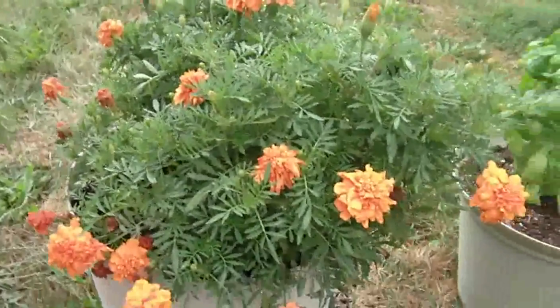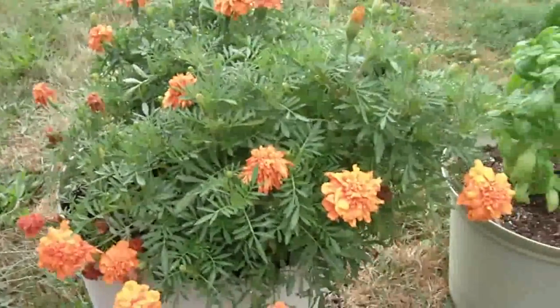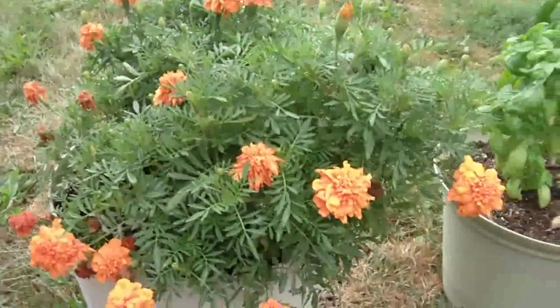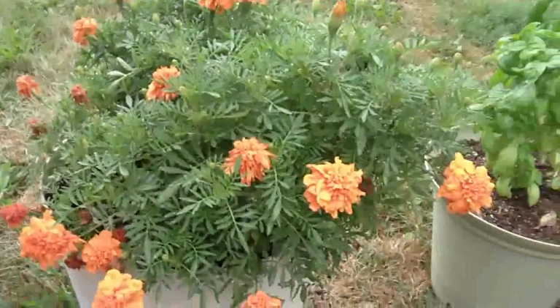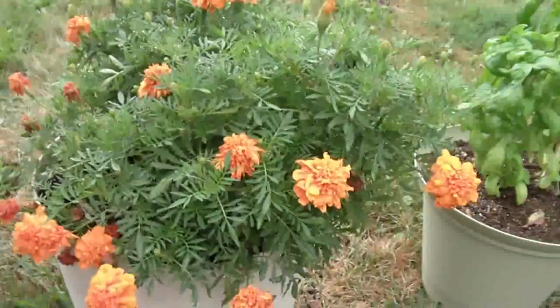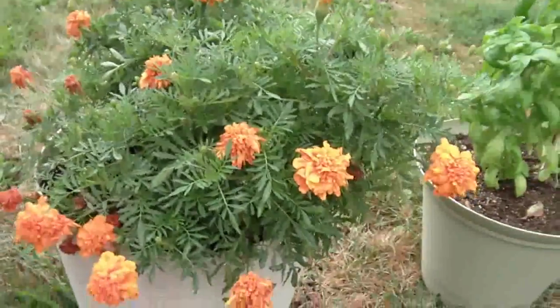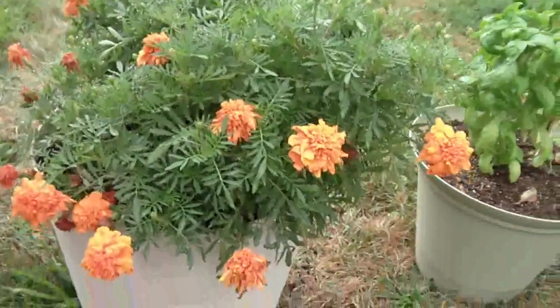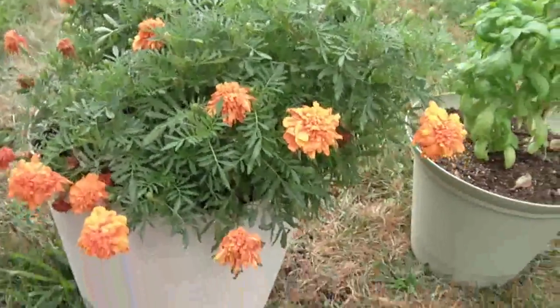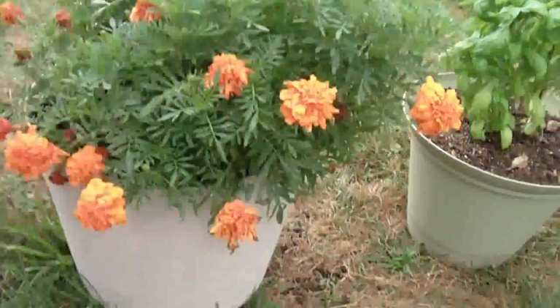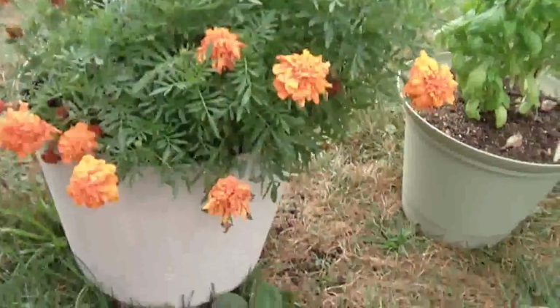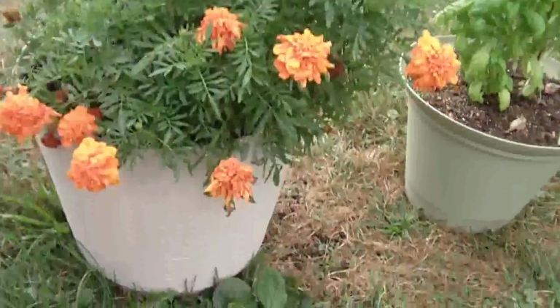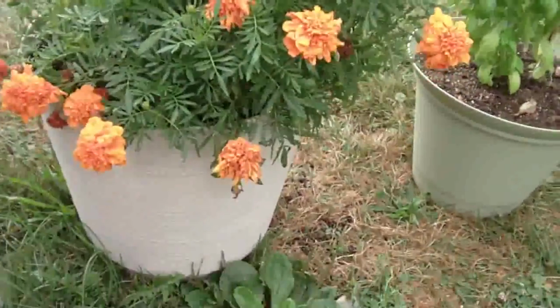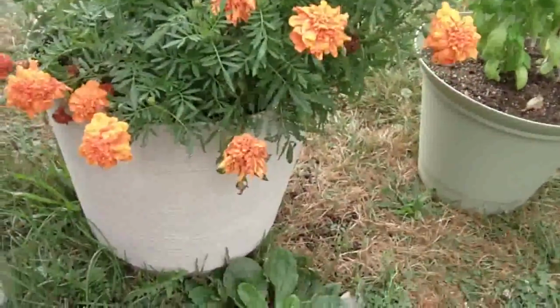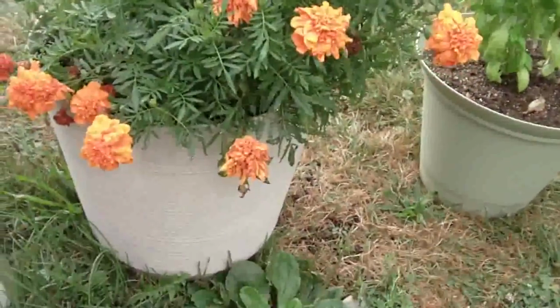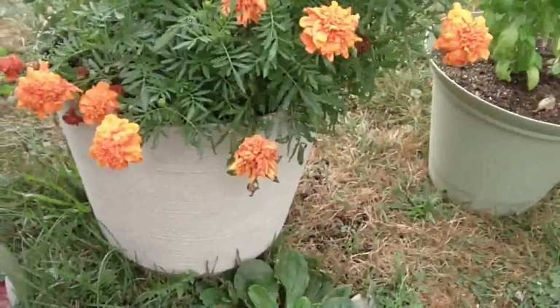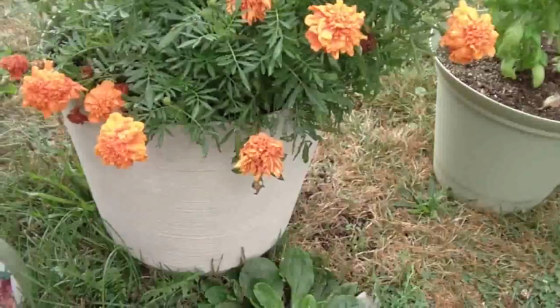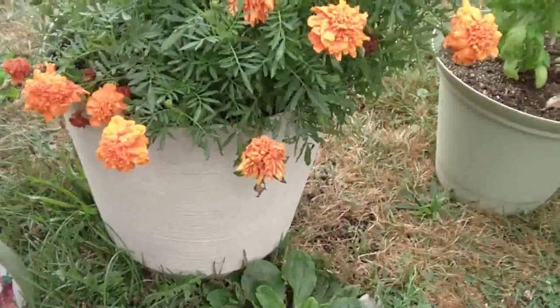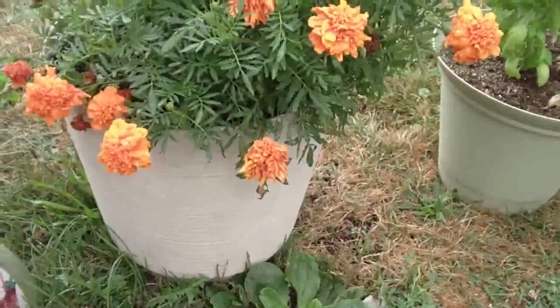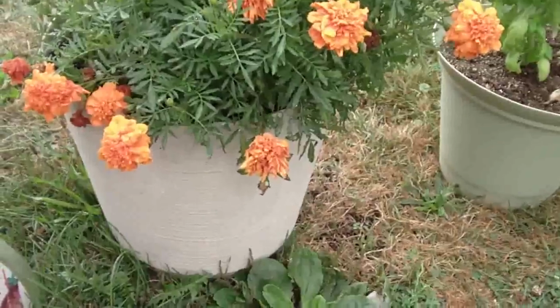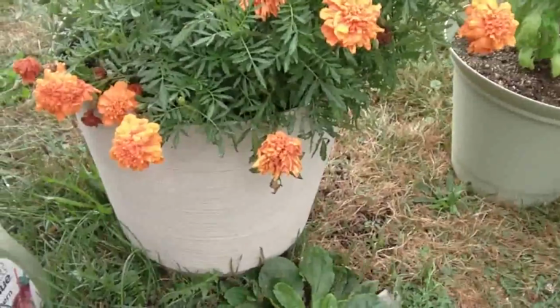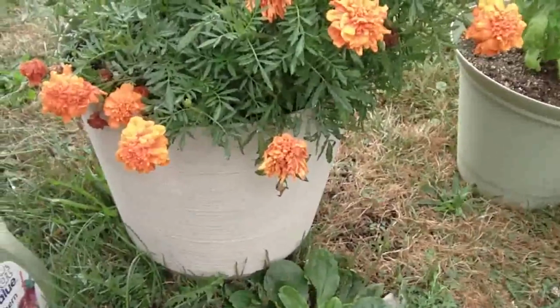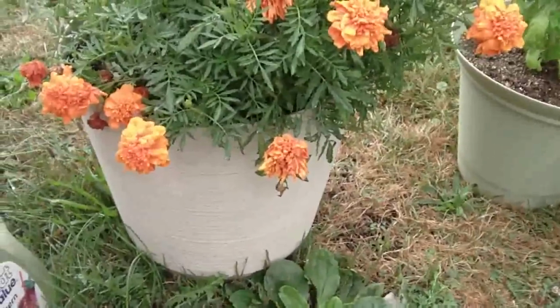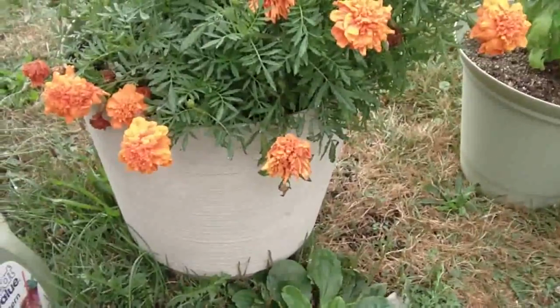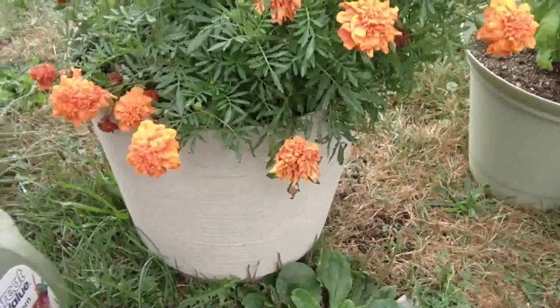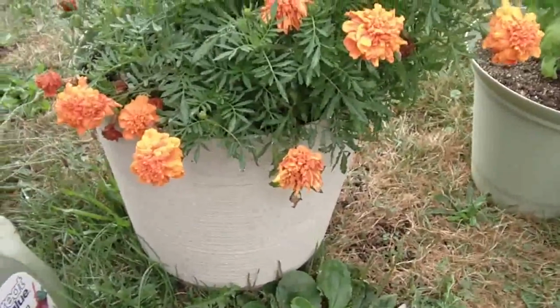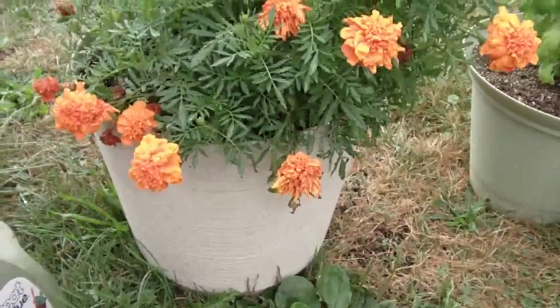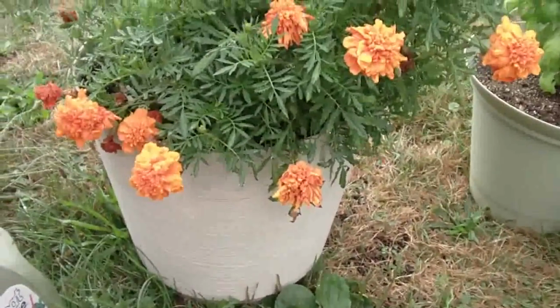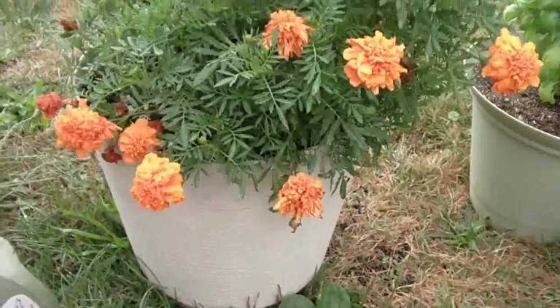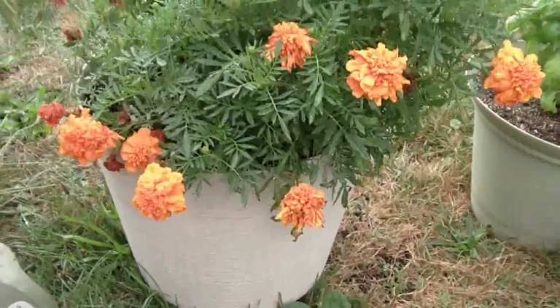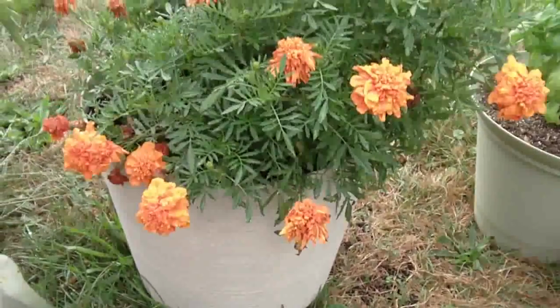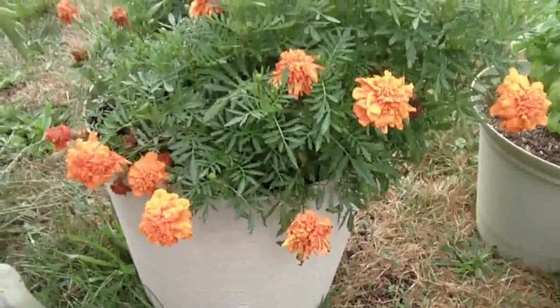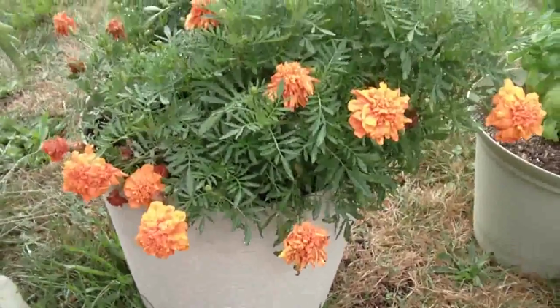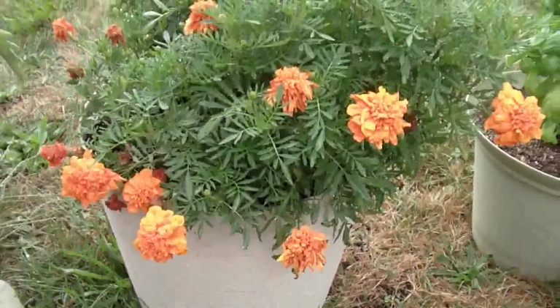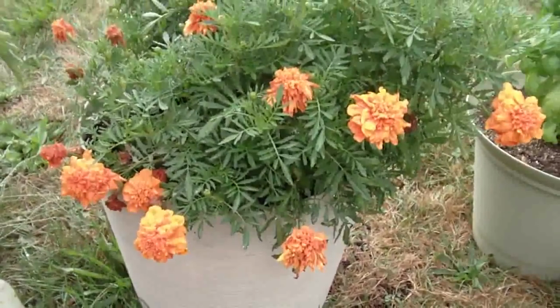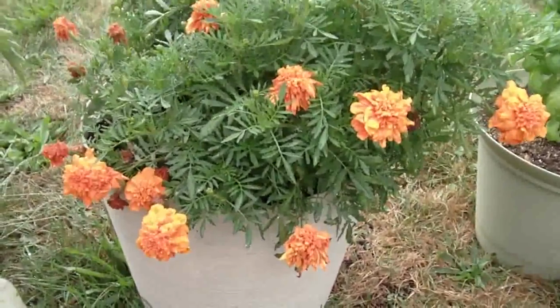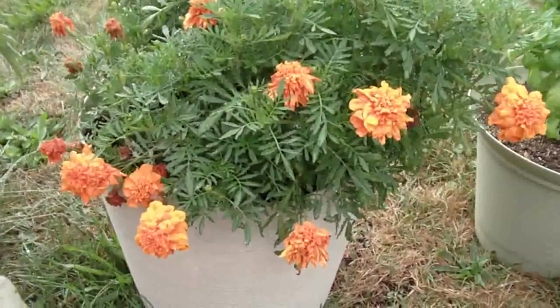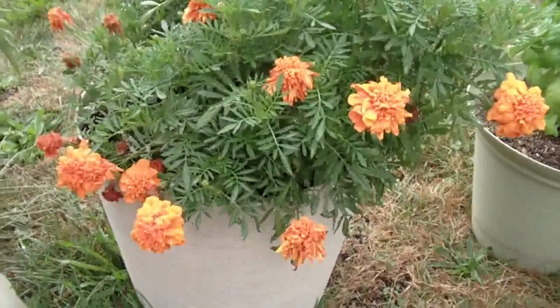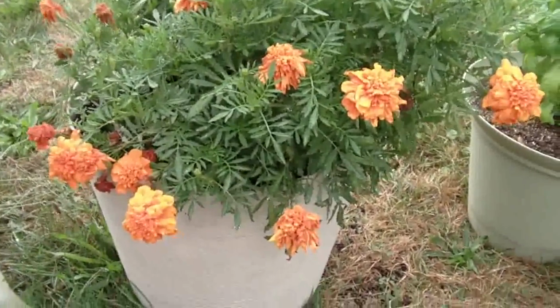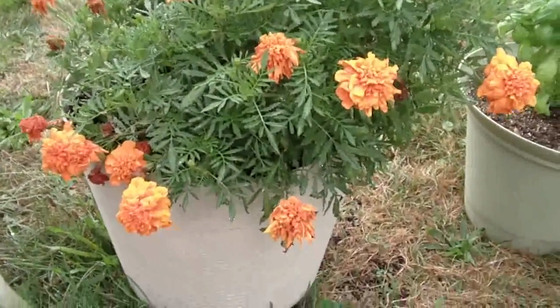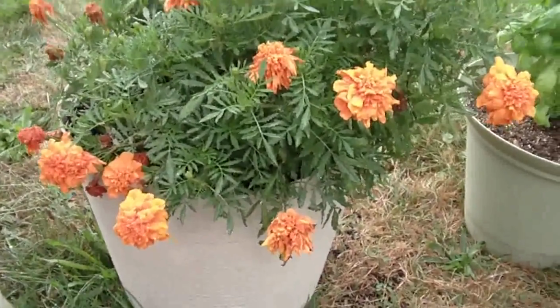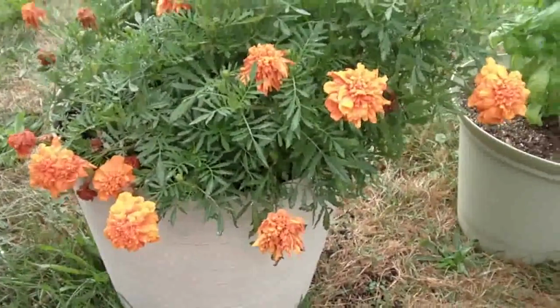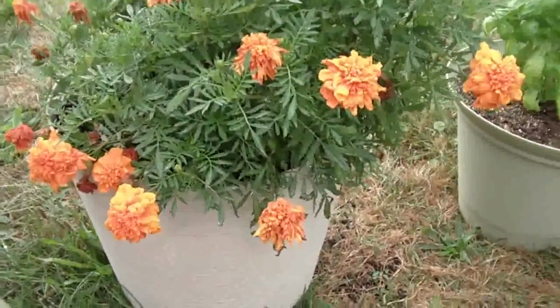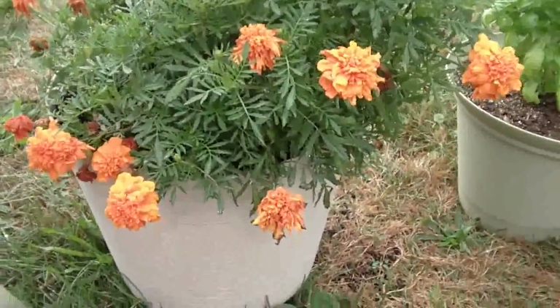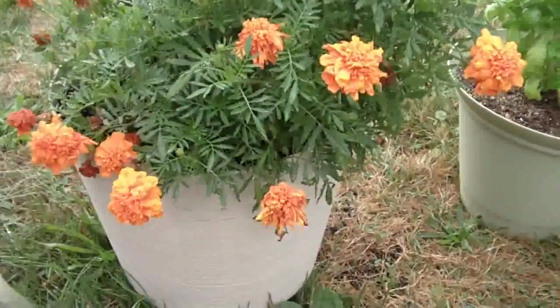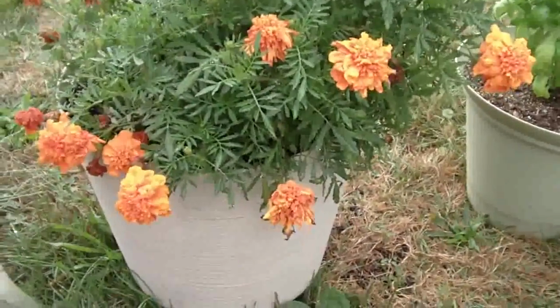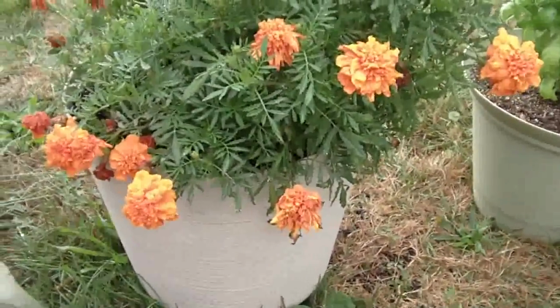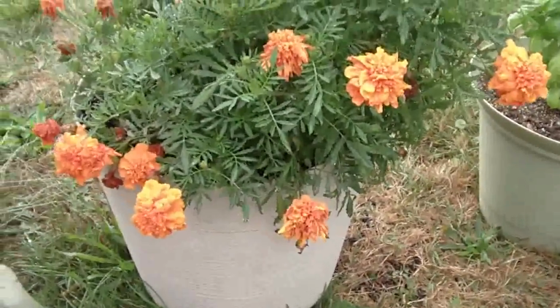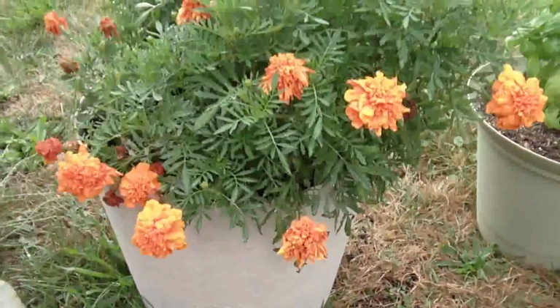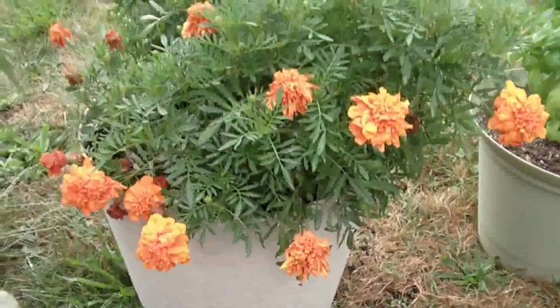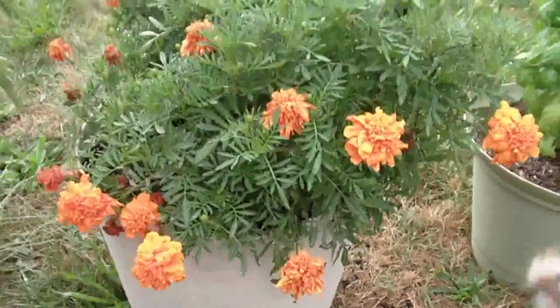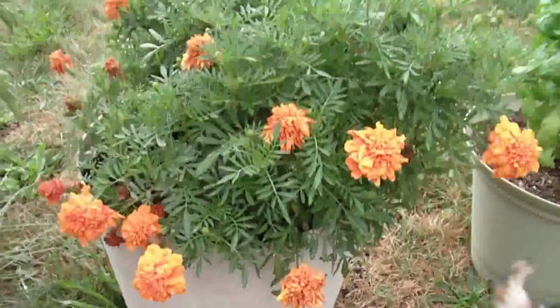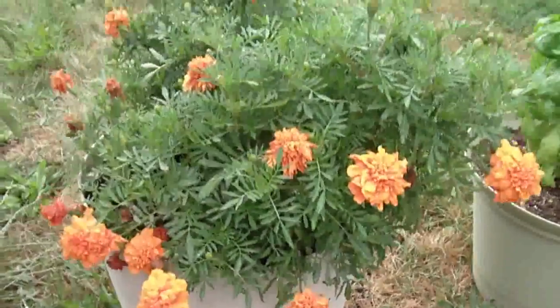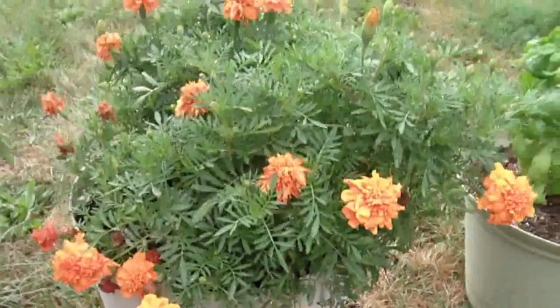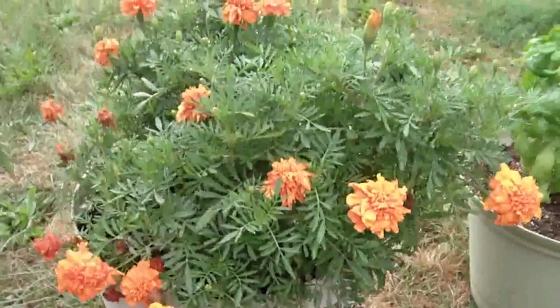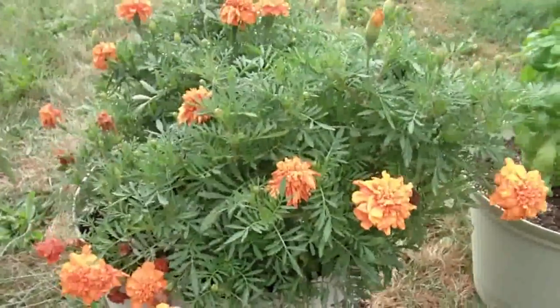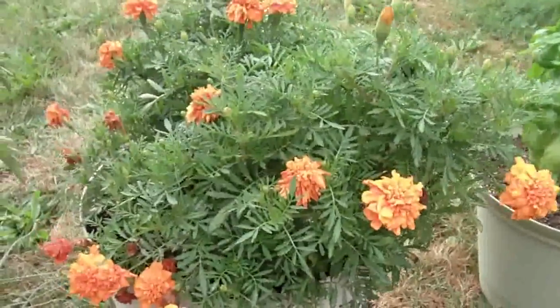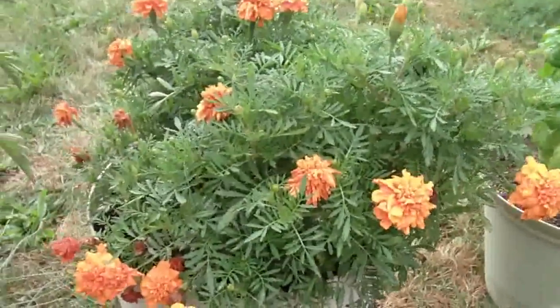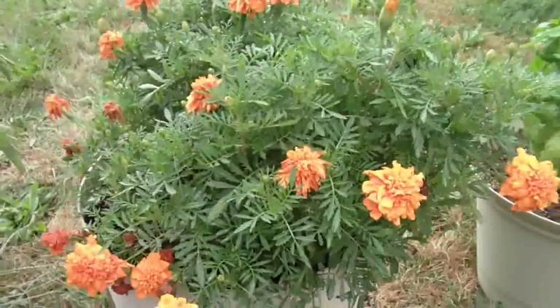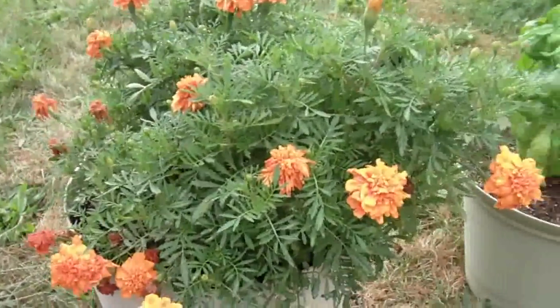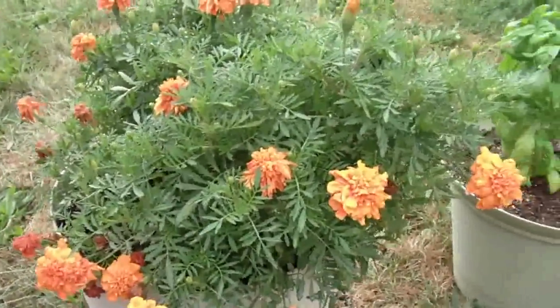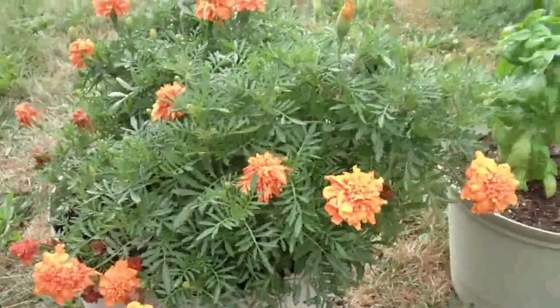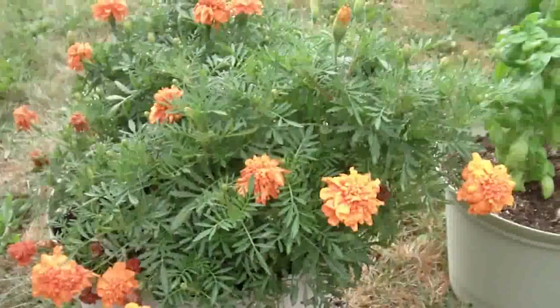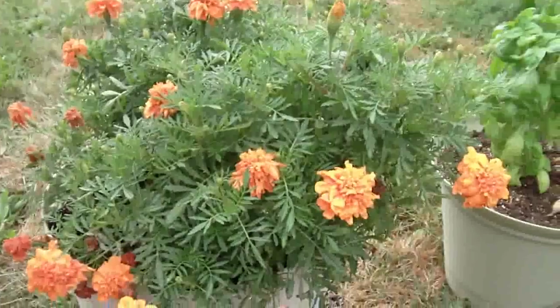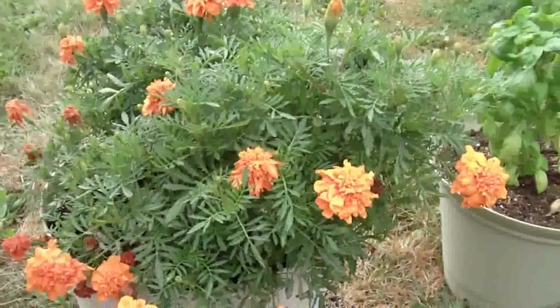And my marigolds — they're just in a big pot I had left over from last year and they're really doing well too.